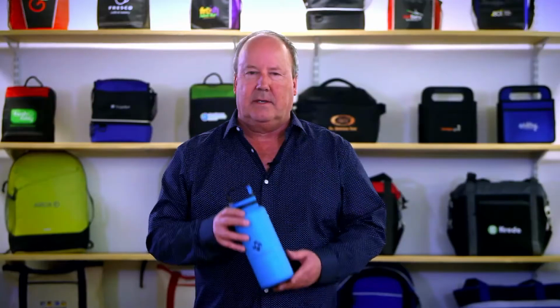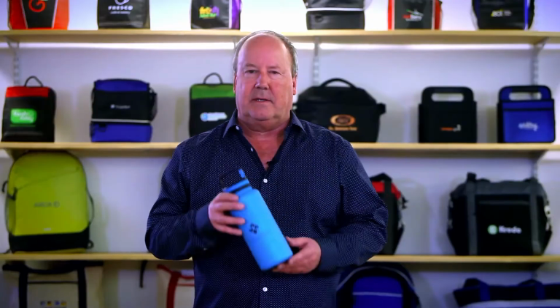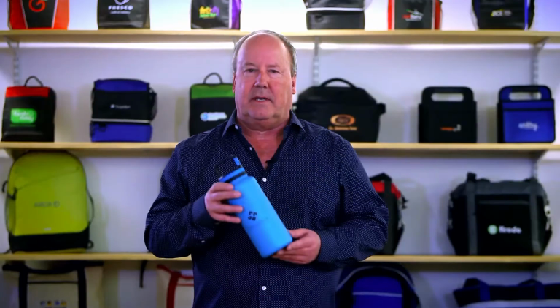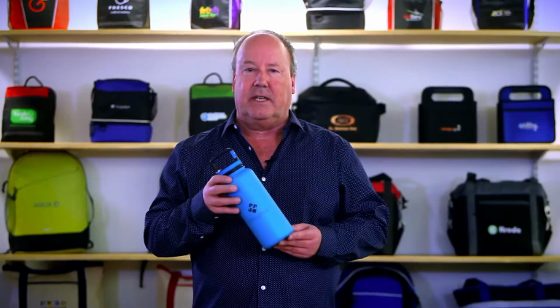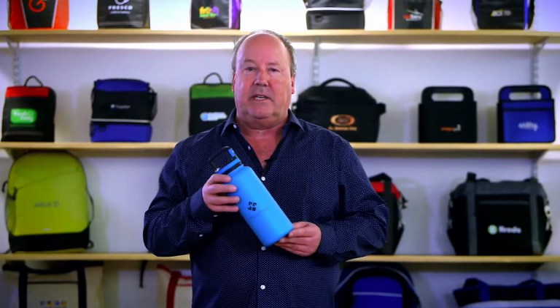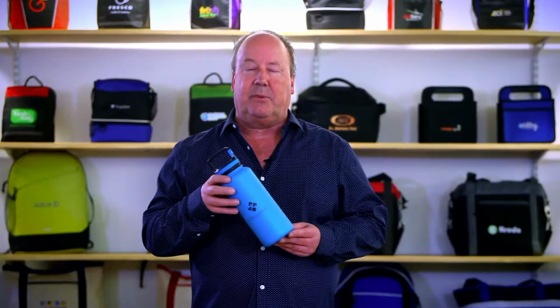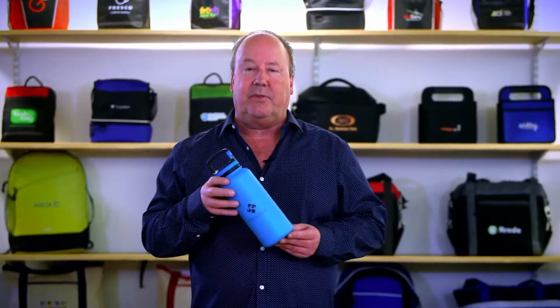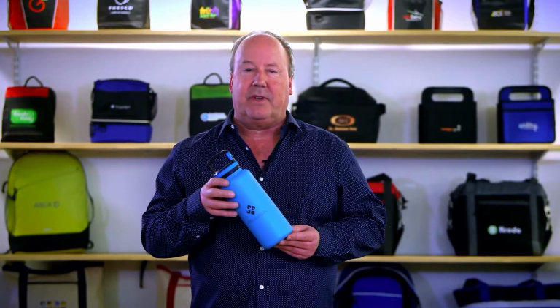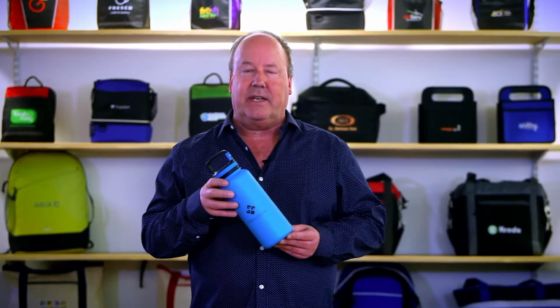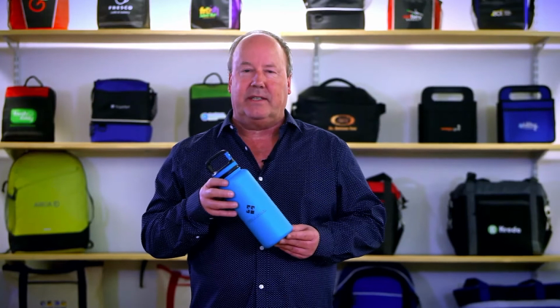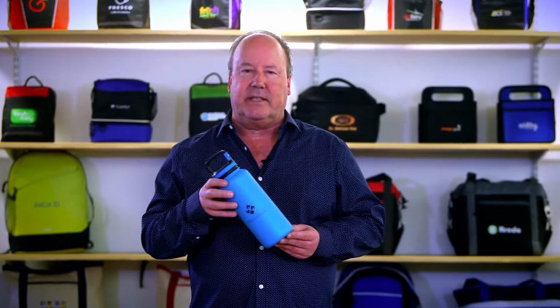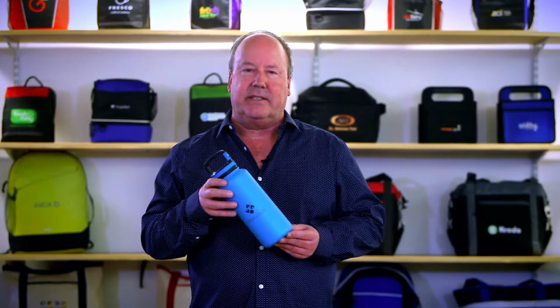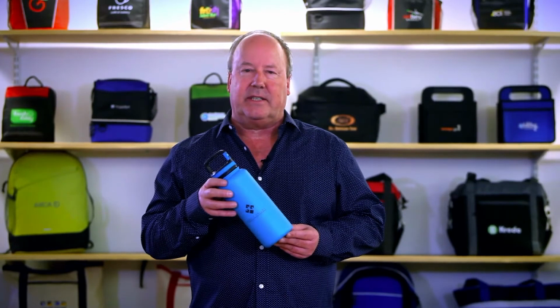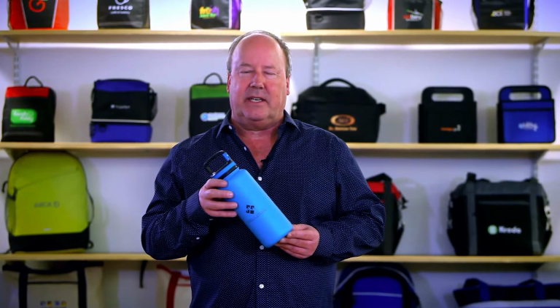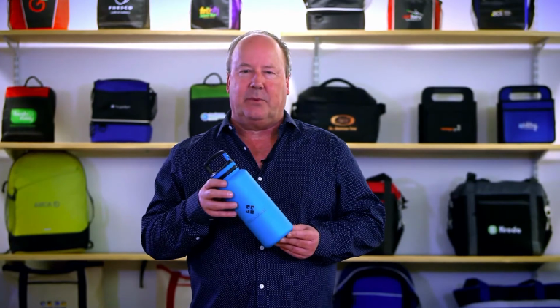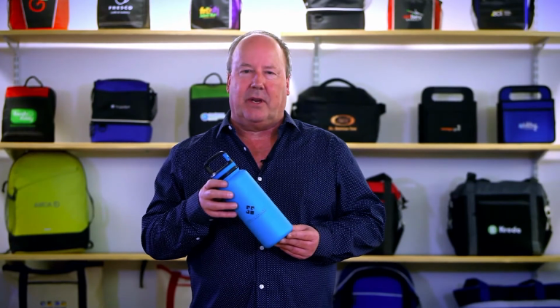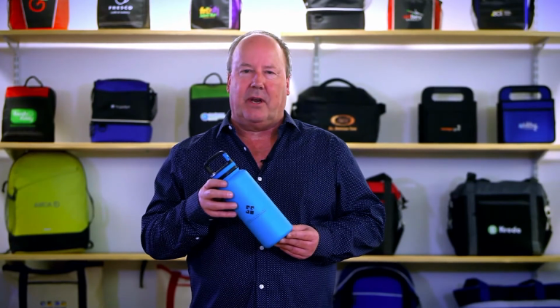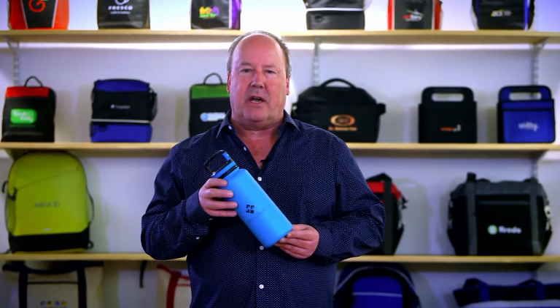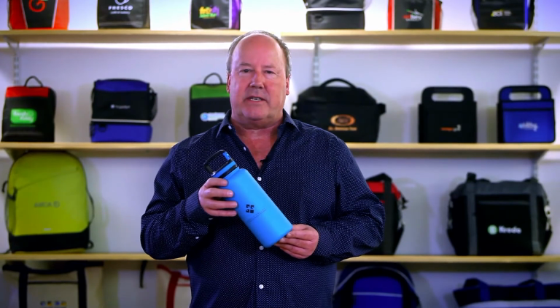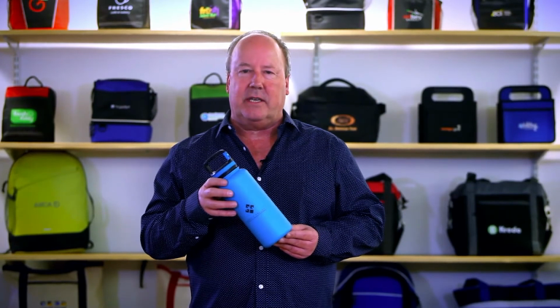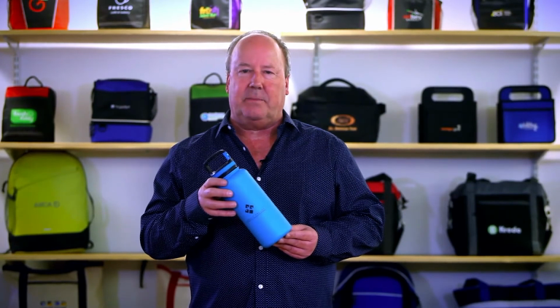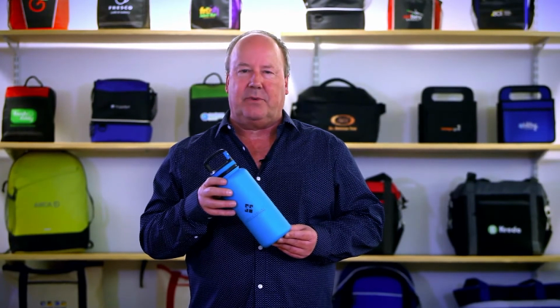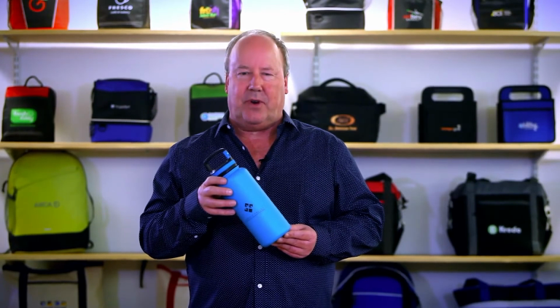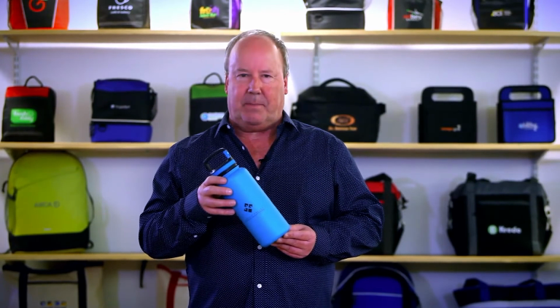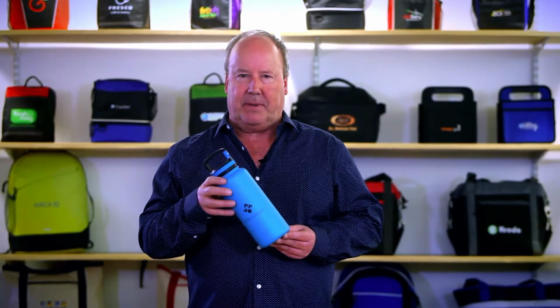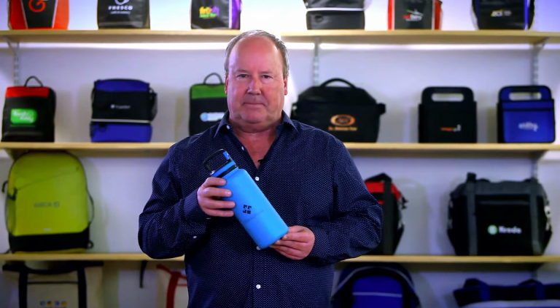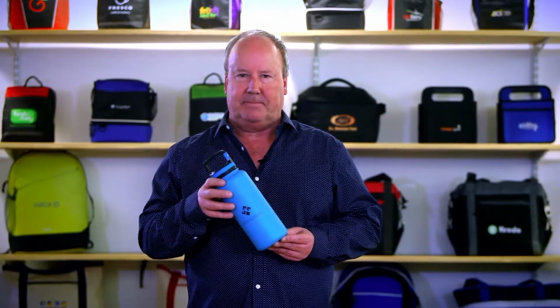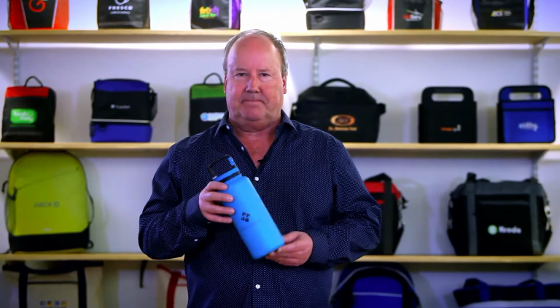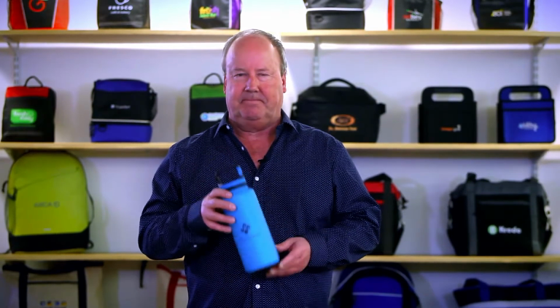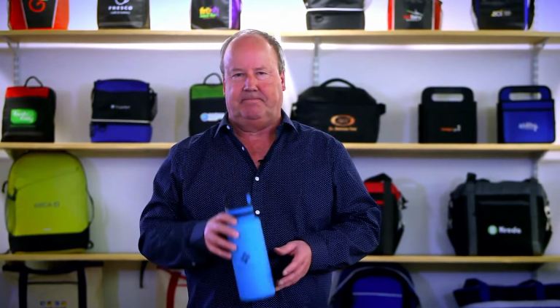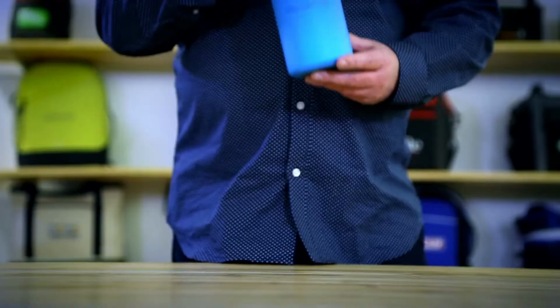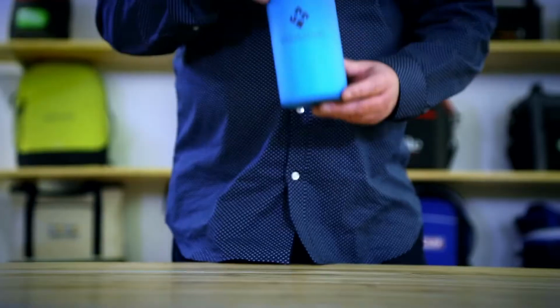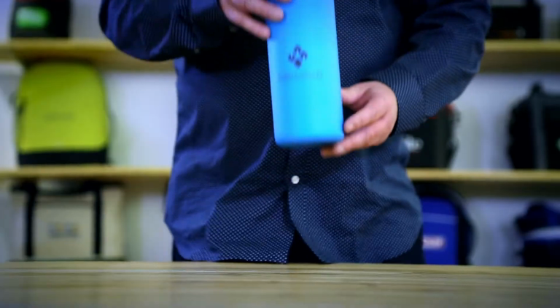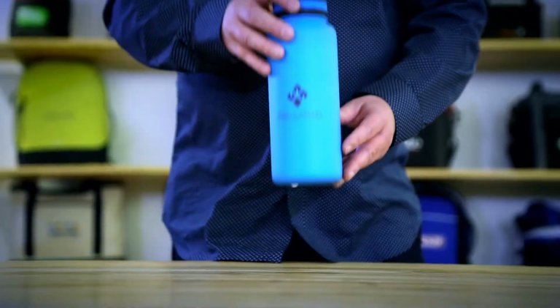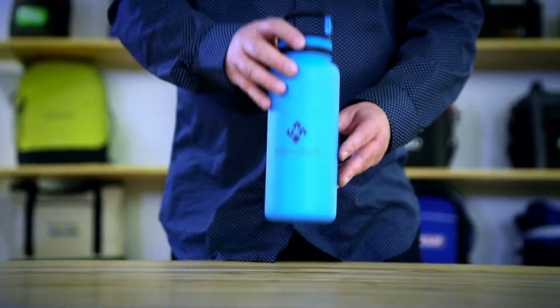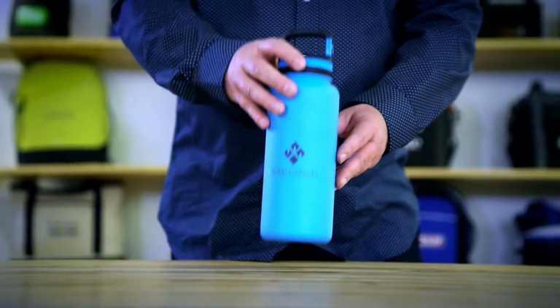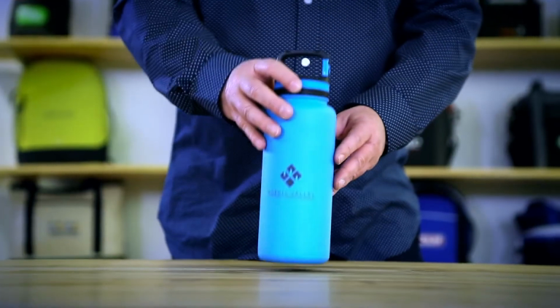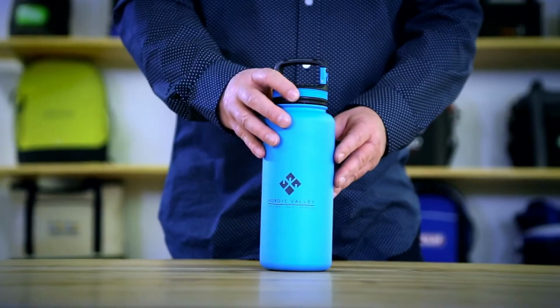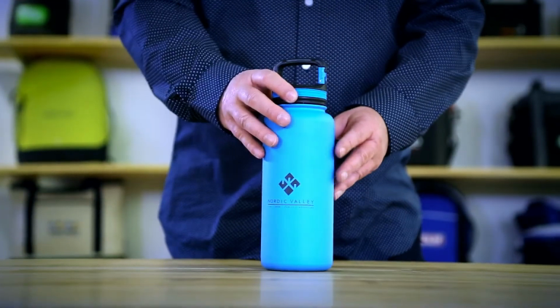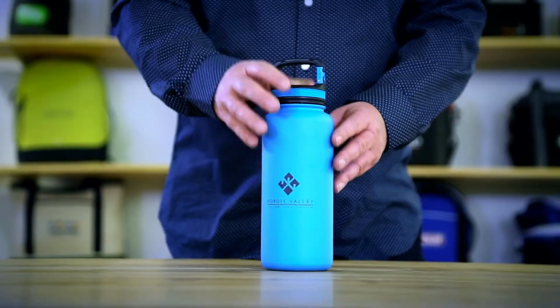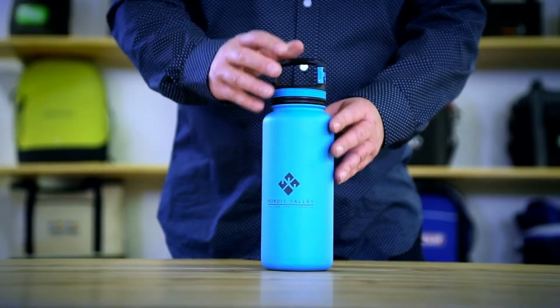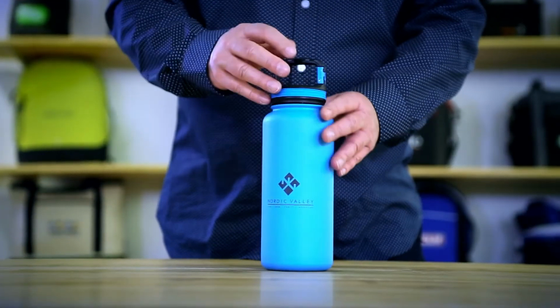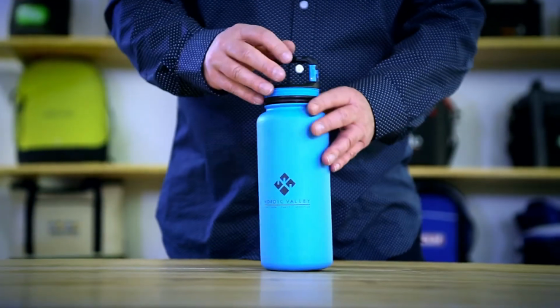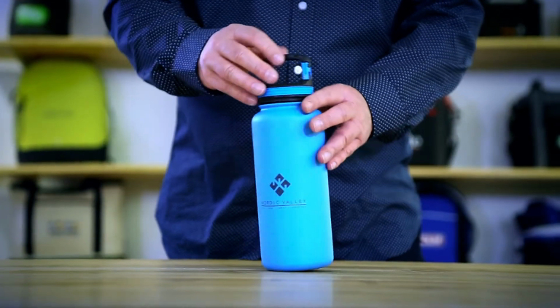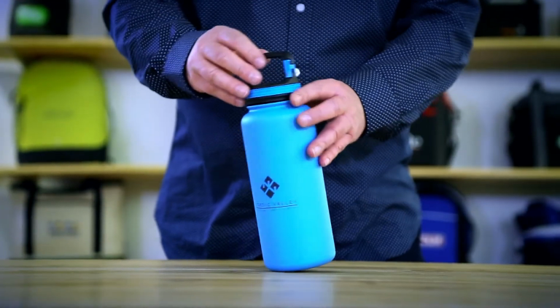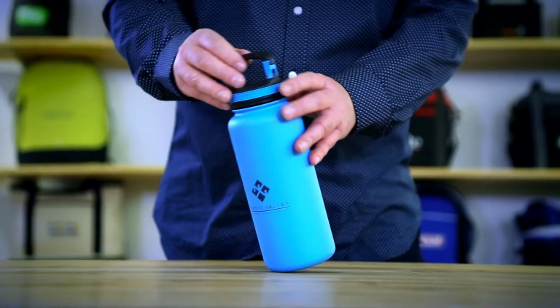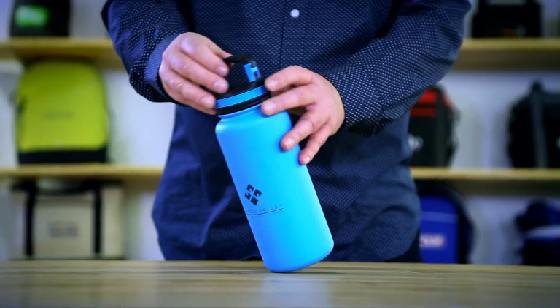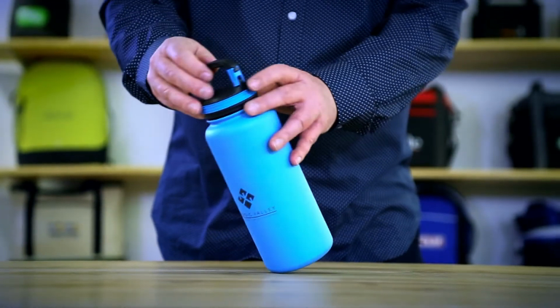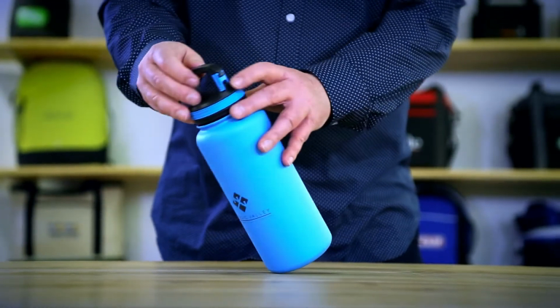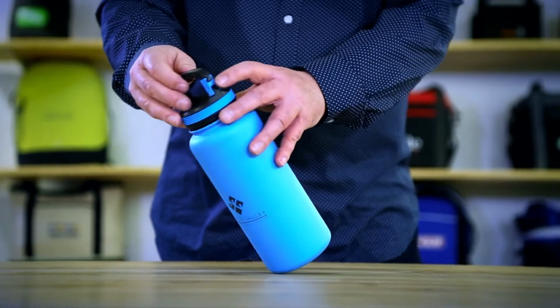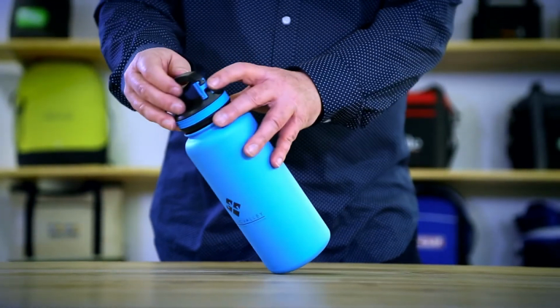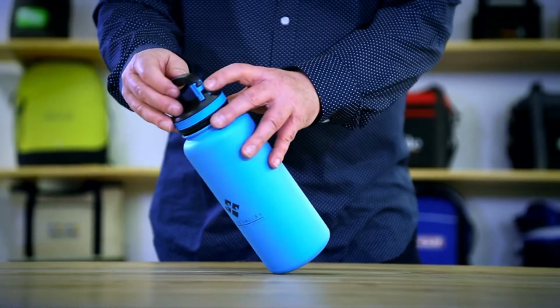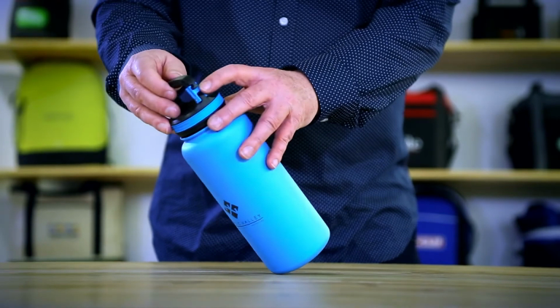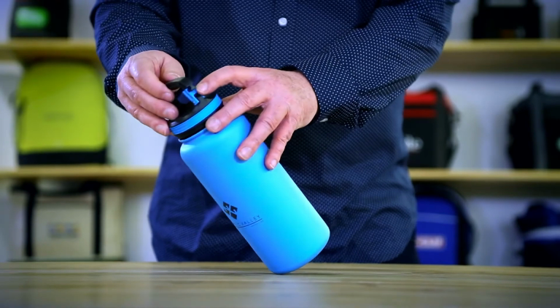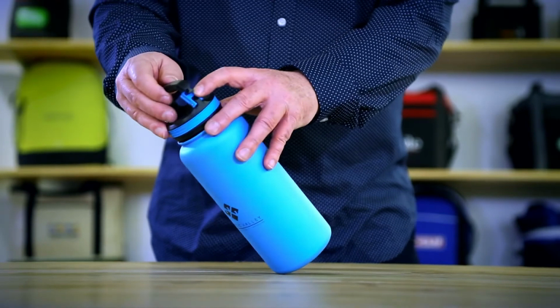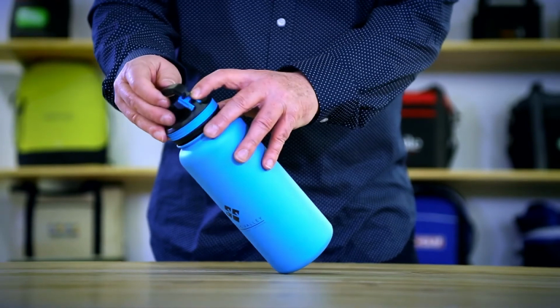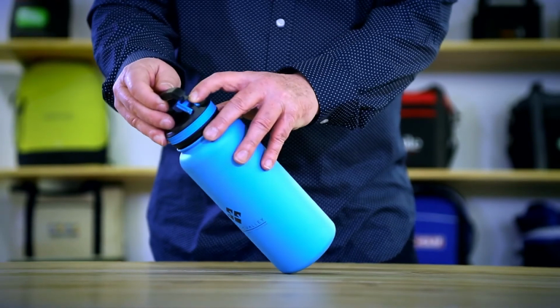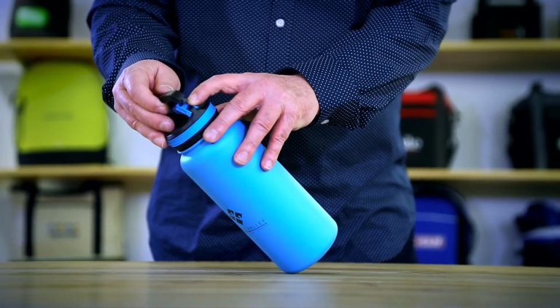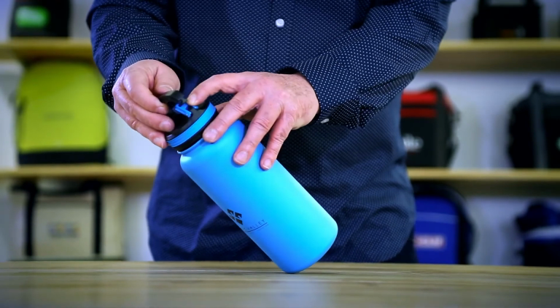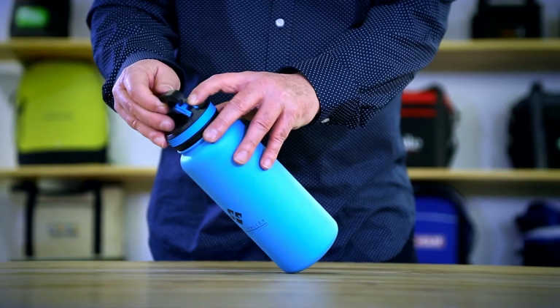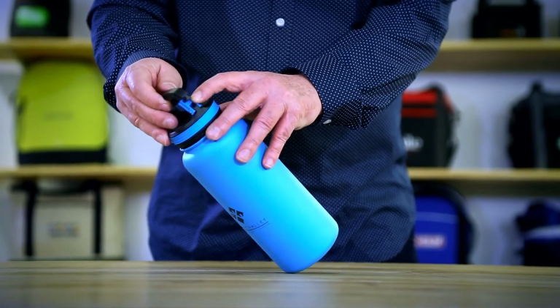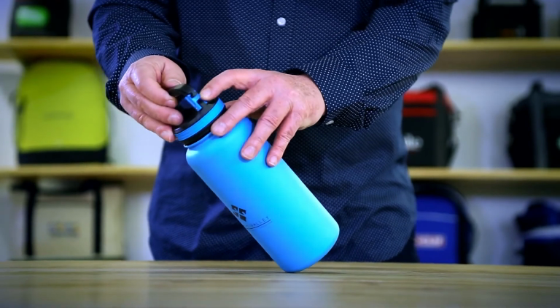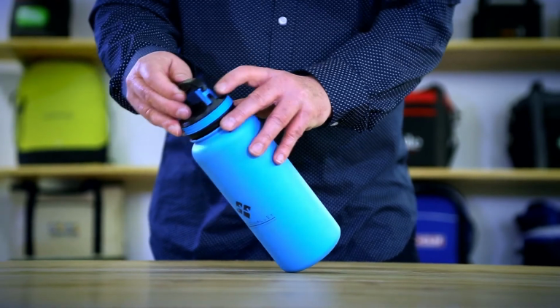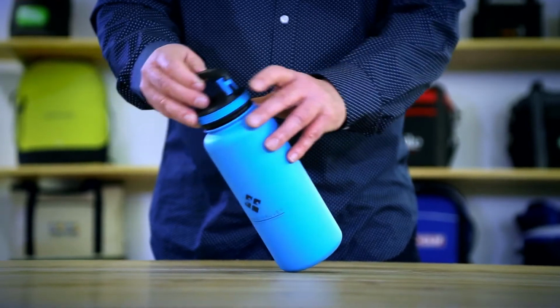The leak proof lid is insulated with a non-slip grip. The integrated carabiner clip is easy to attach to any bag or strap.